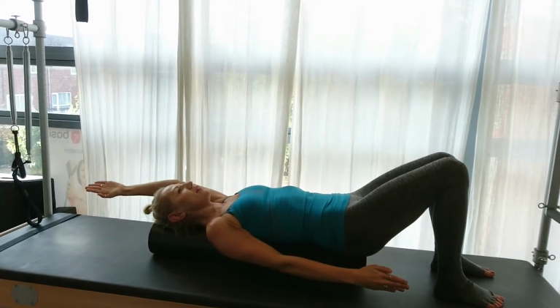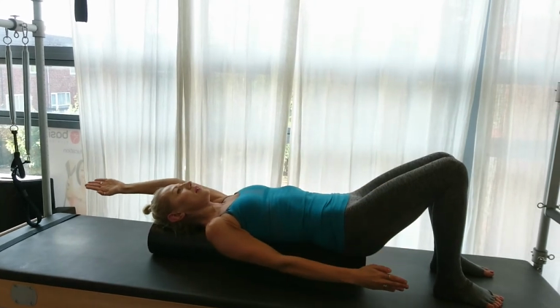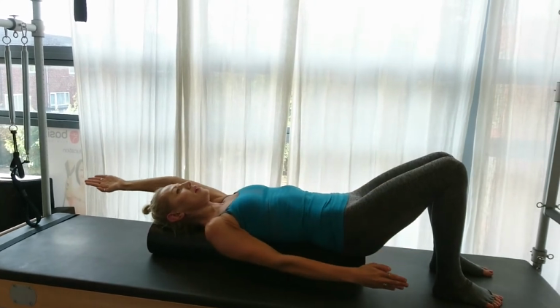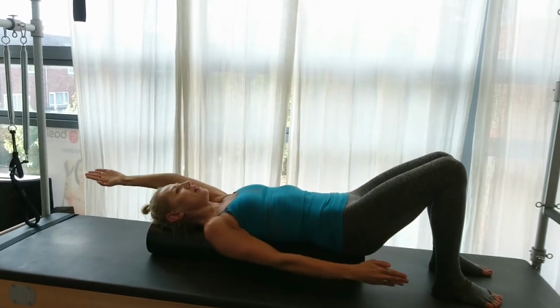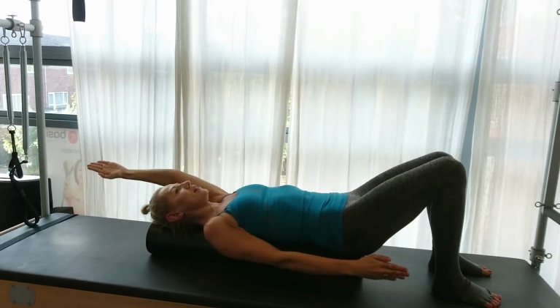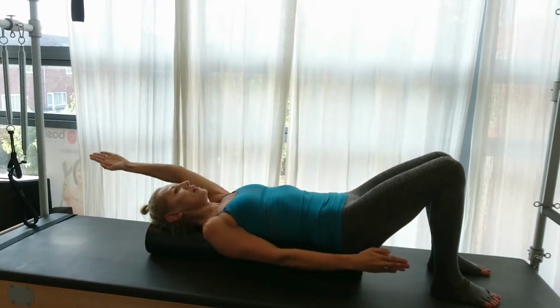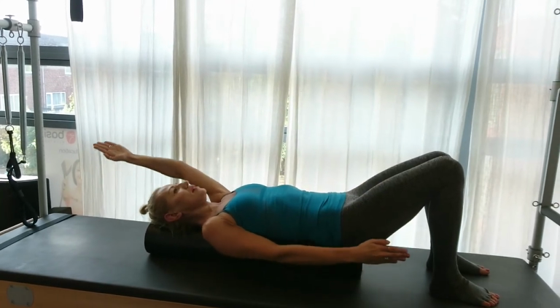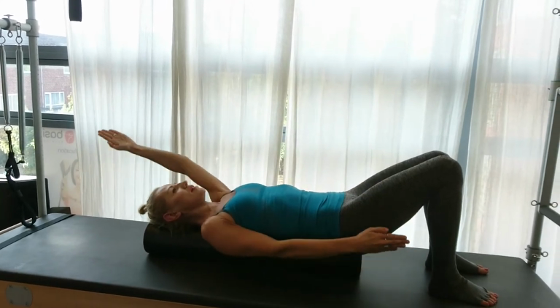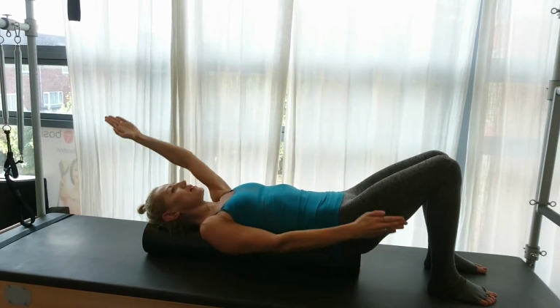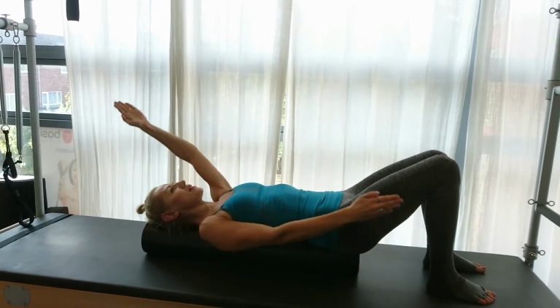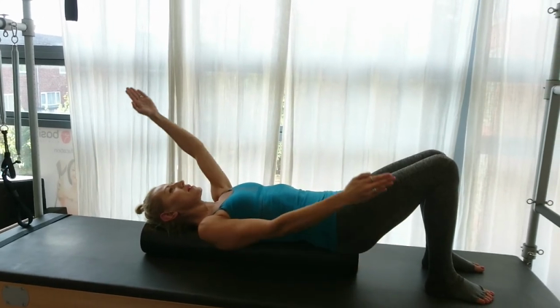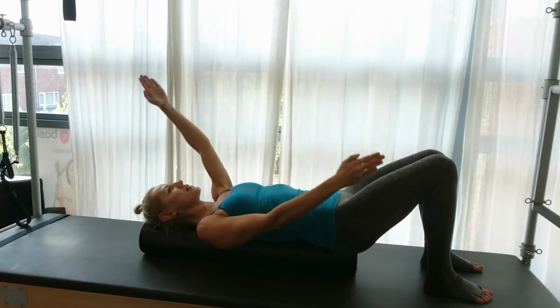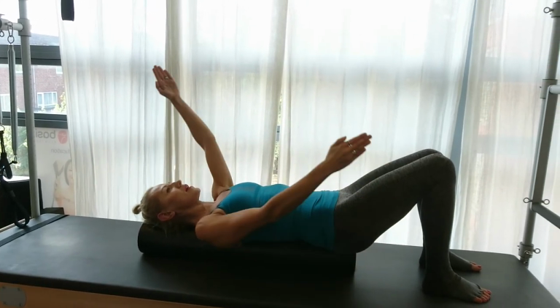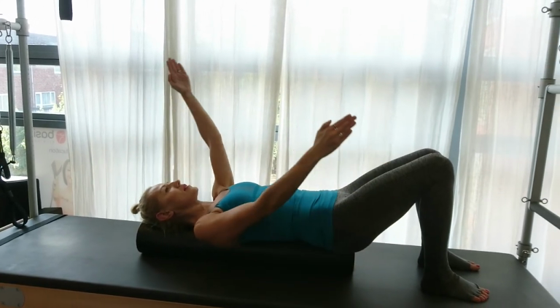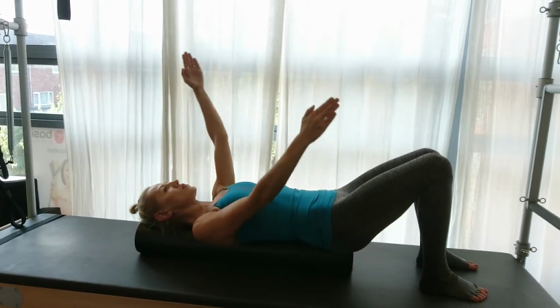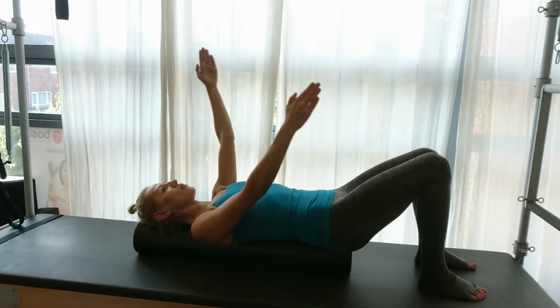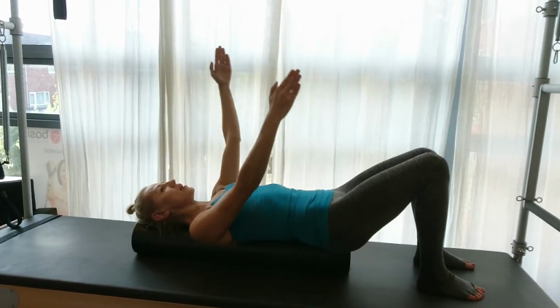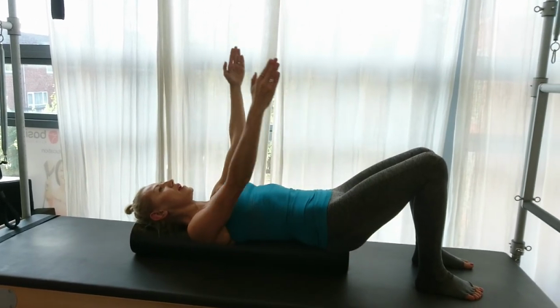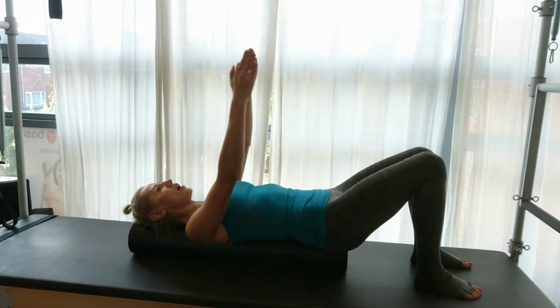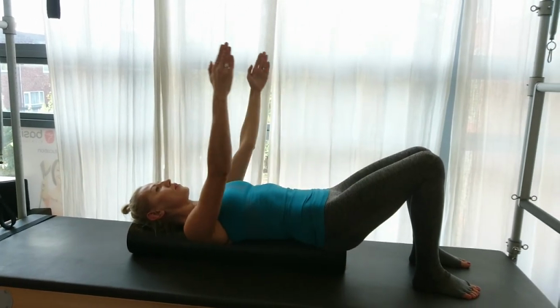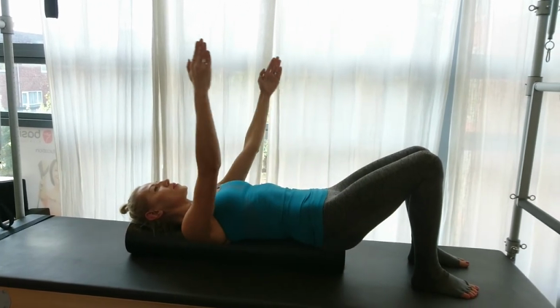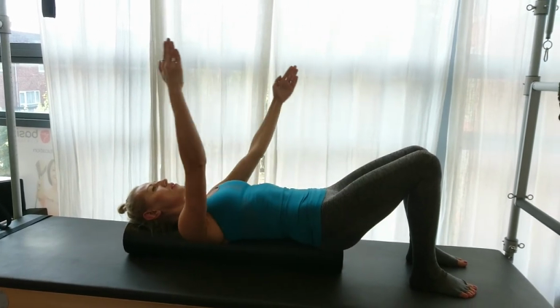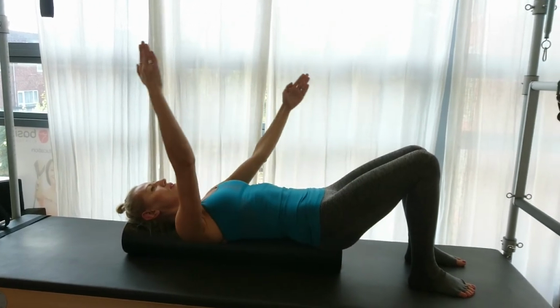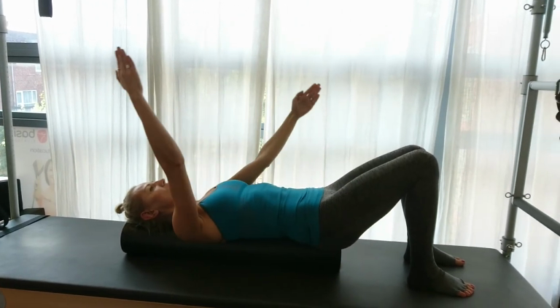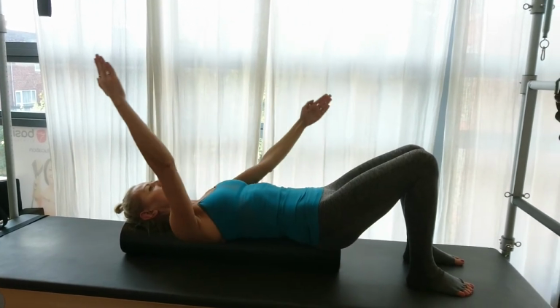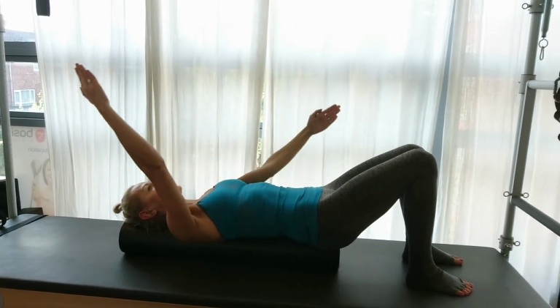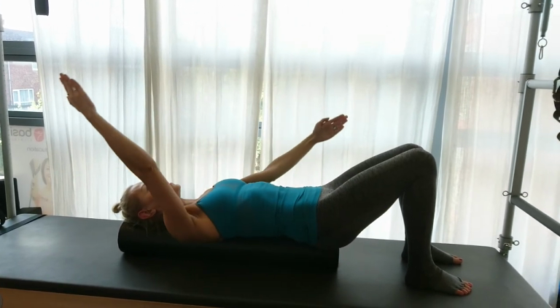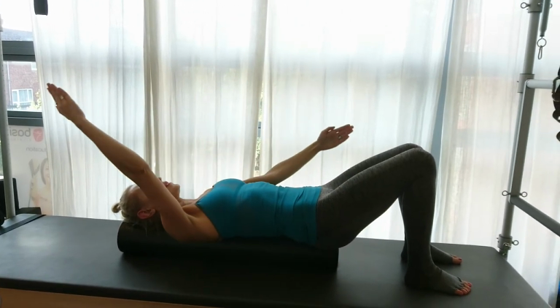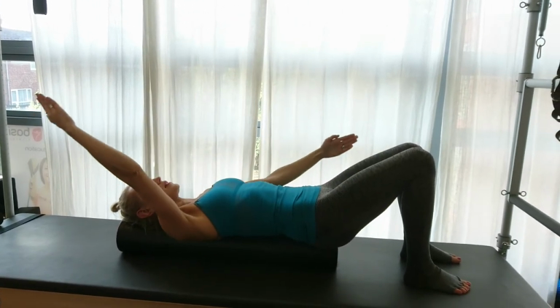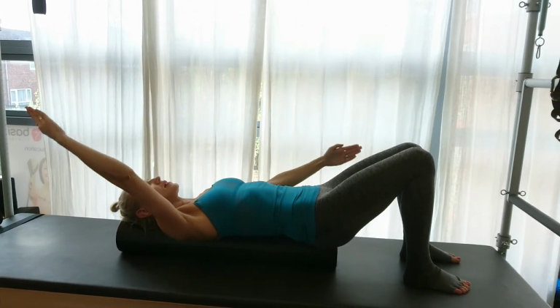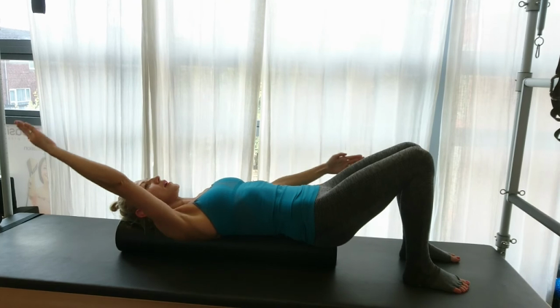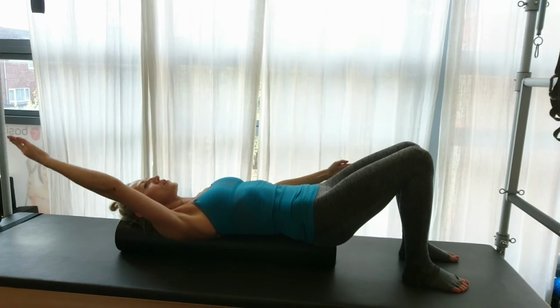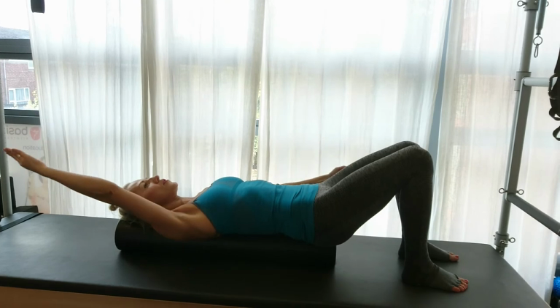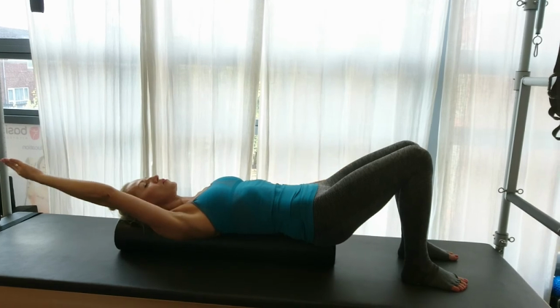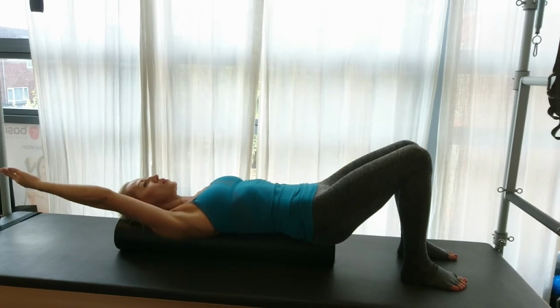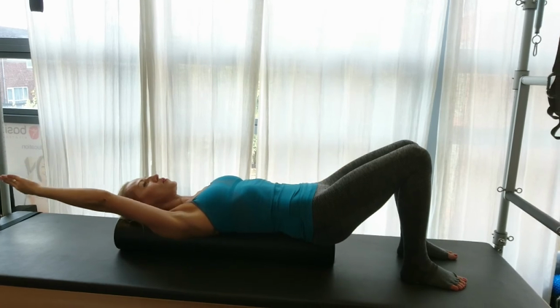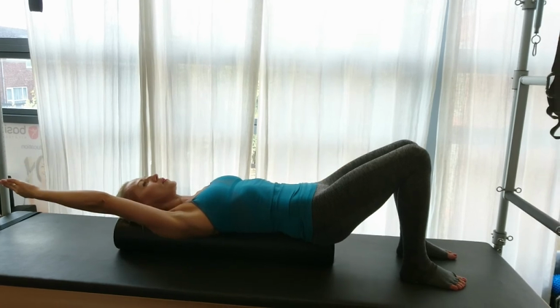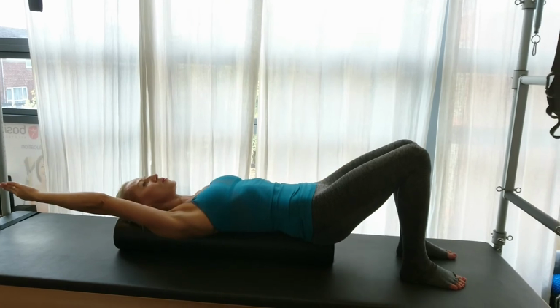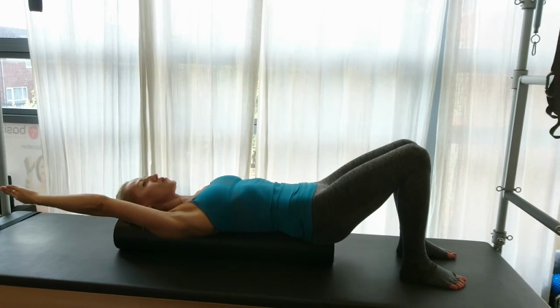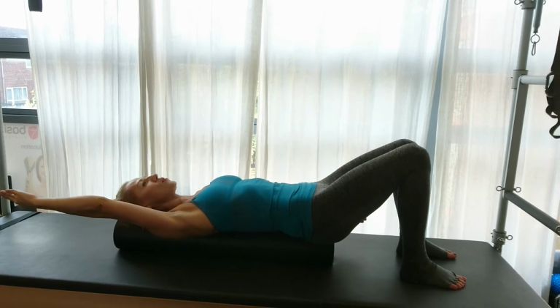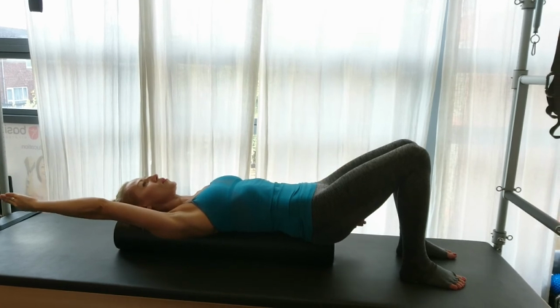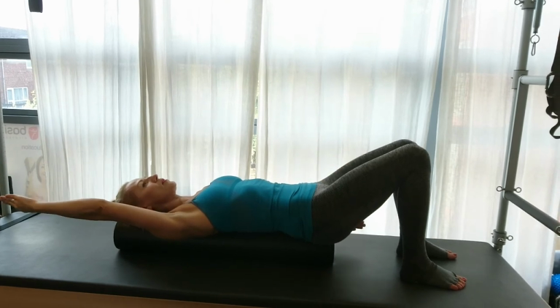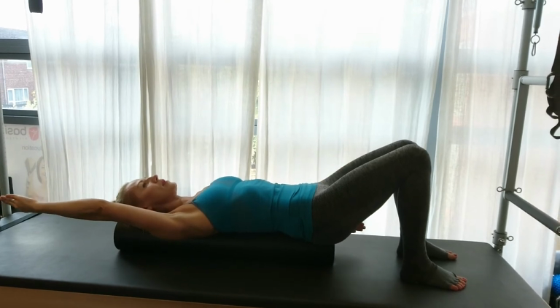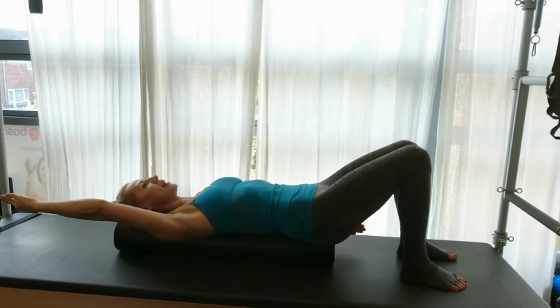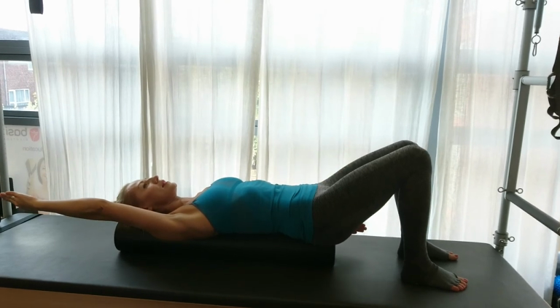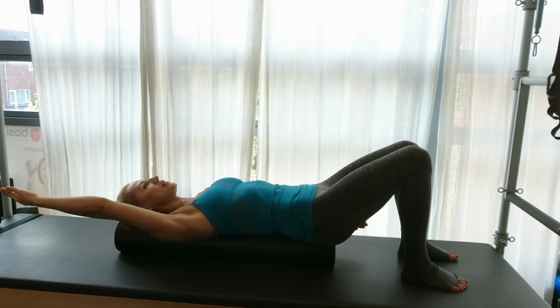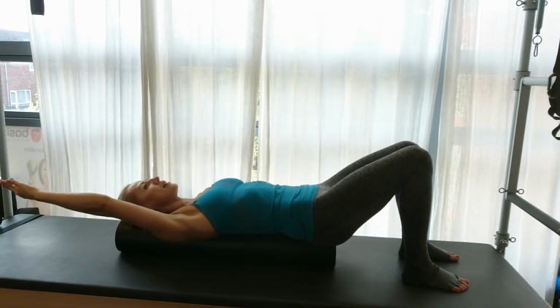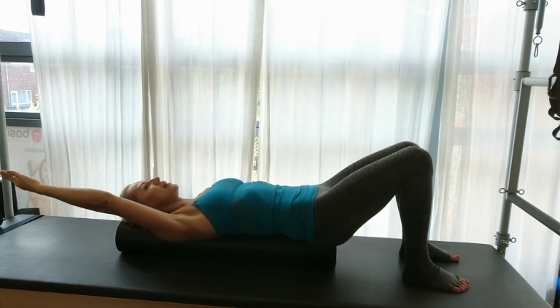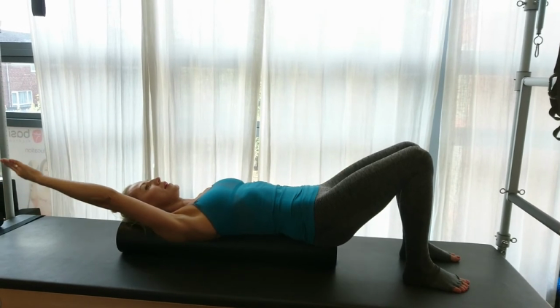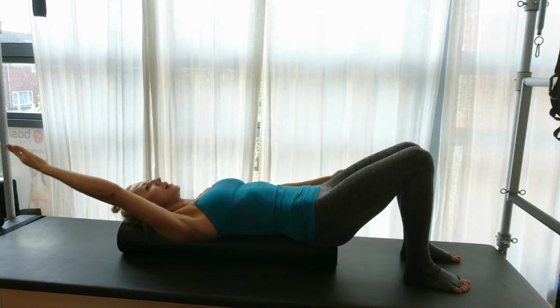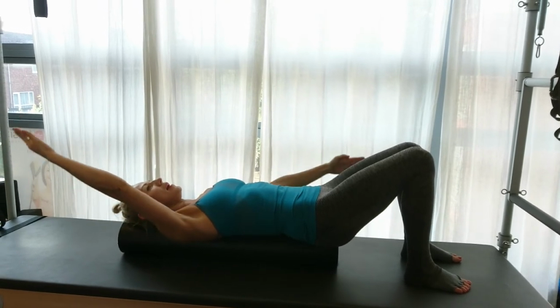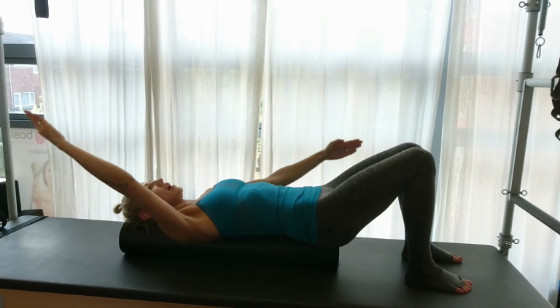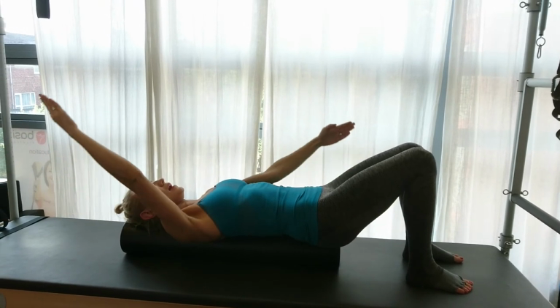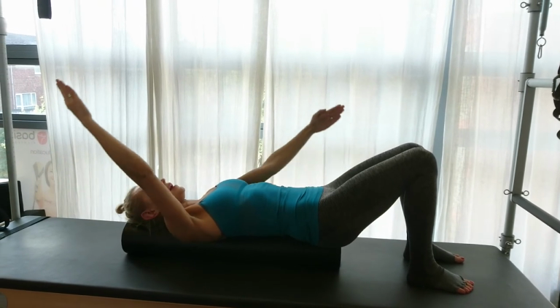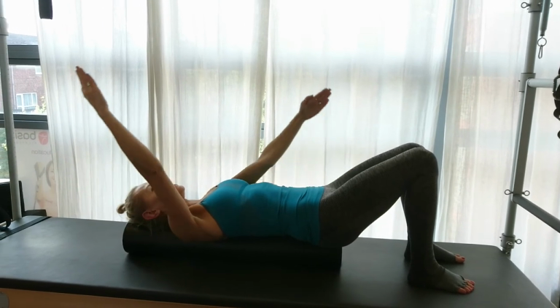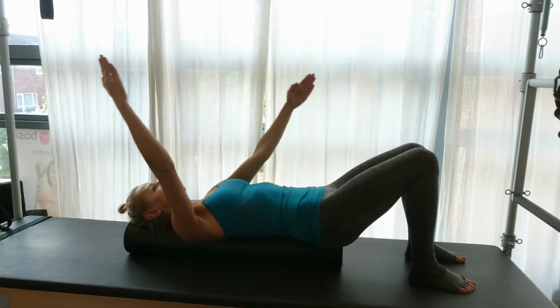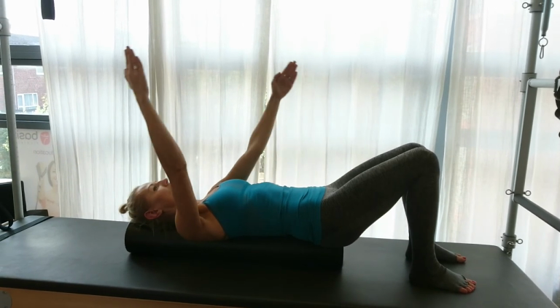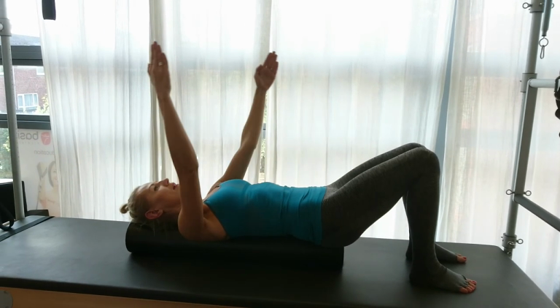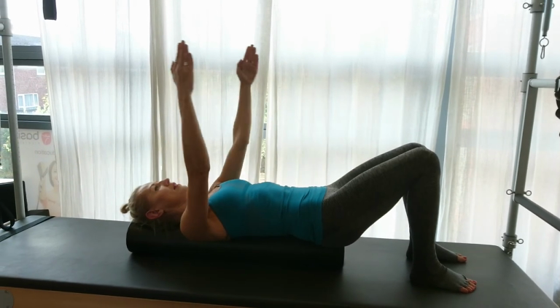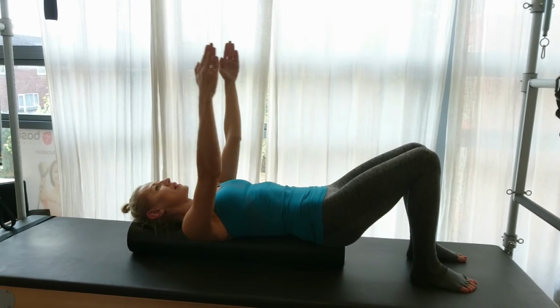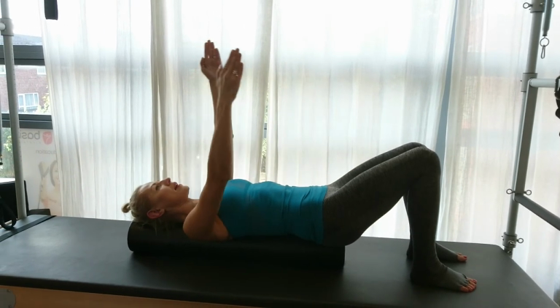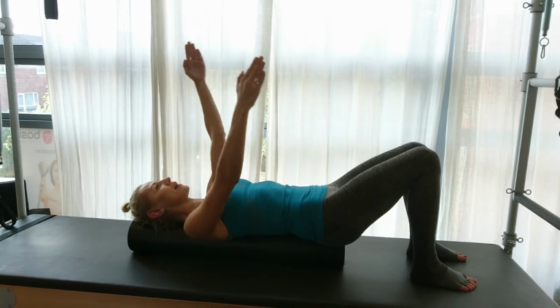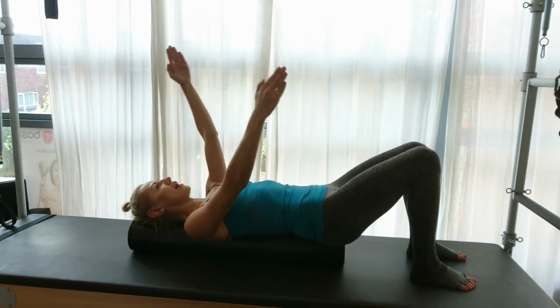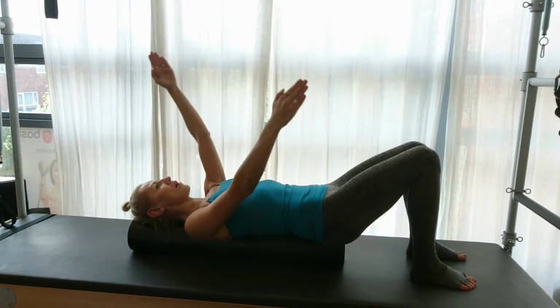This exercise really helps releasing tension between the shoulder blades and around the neck area.